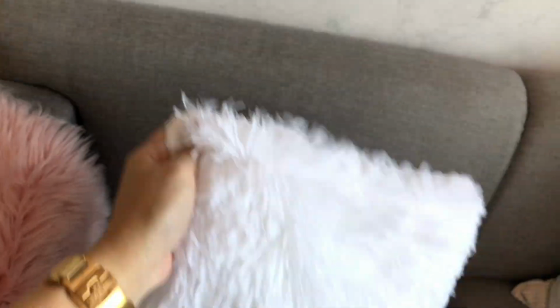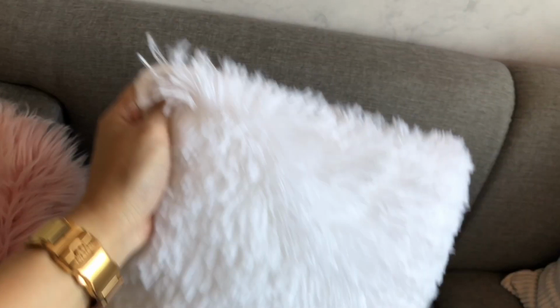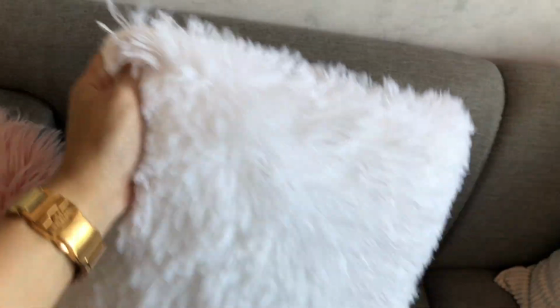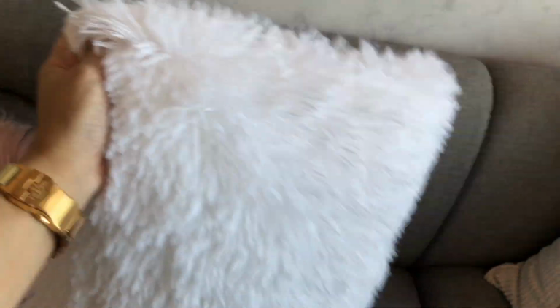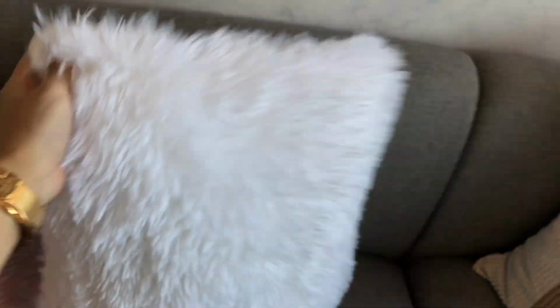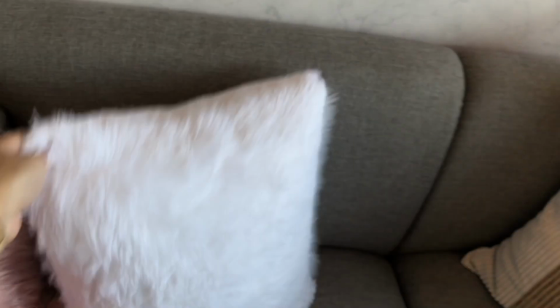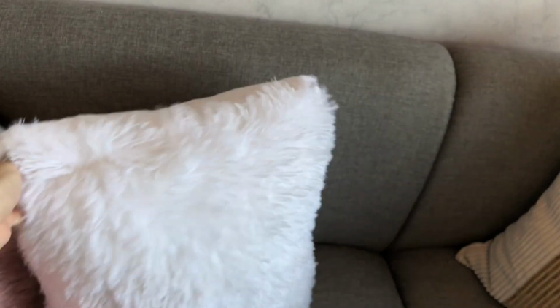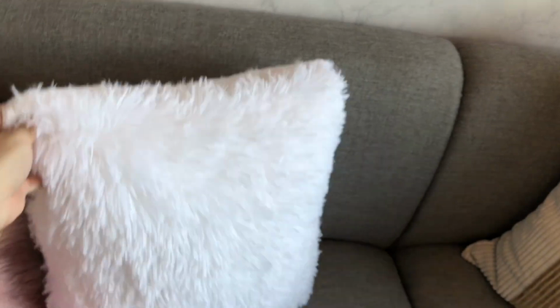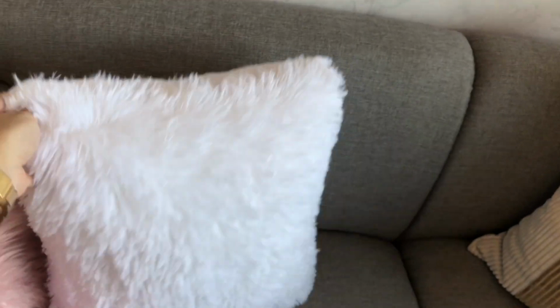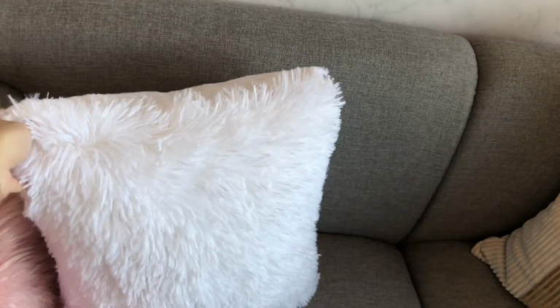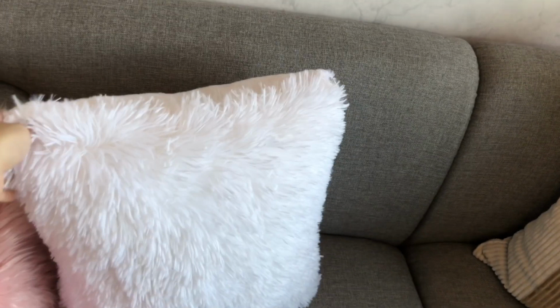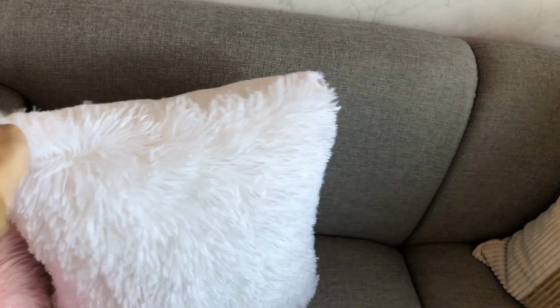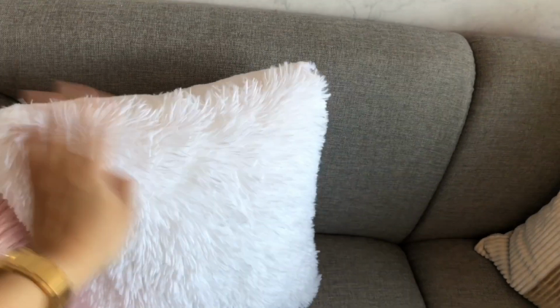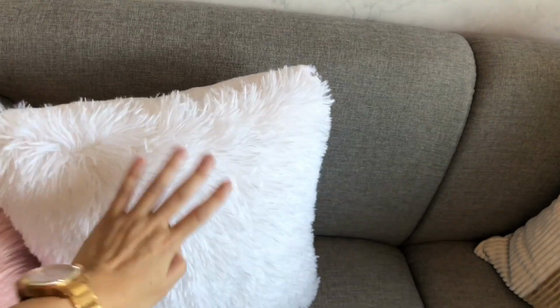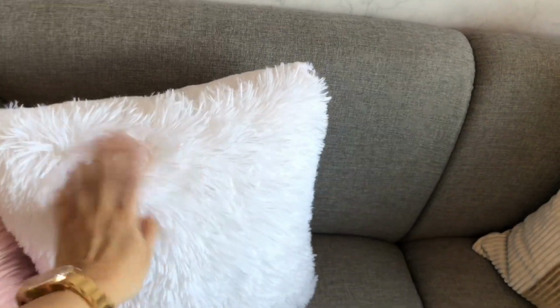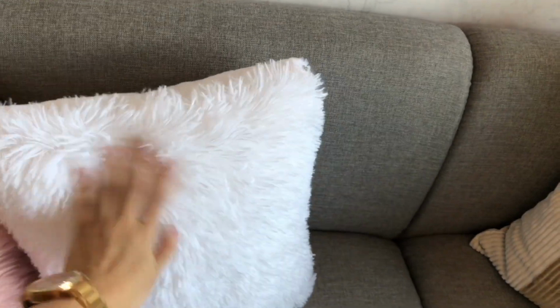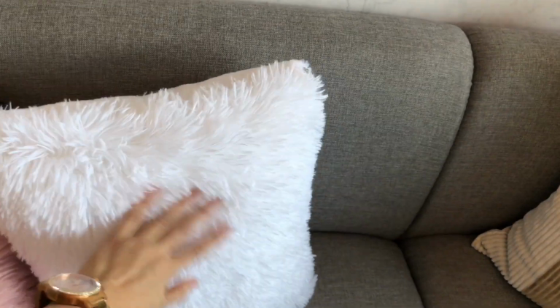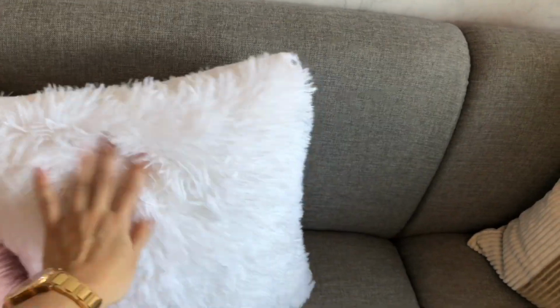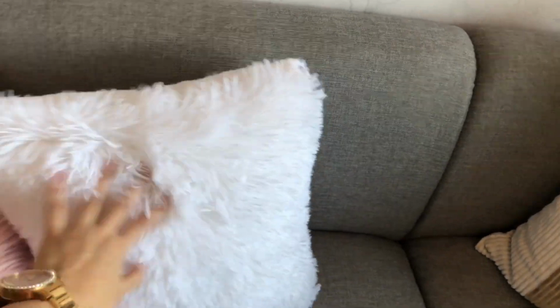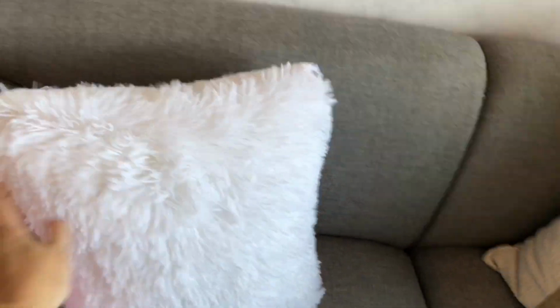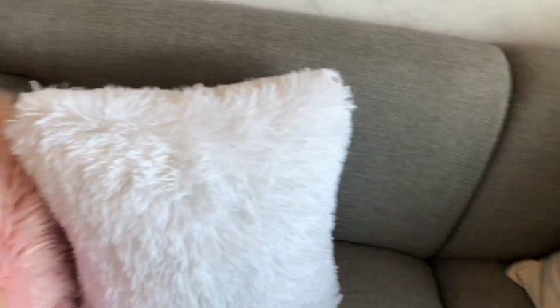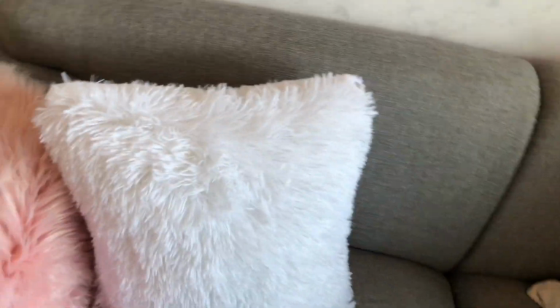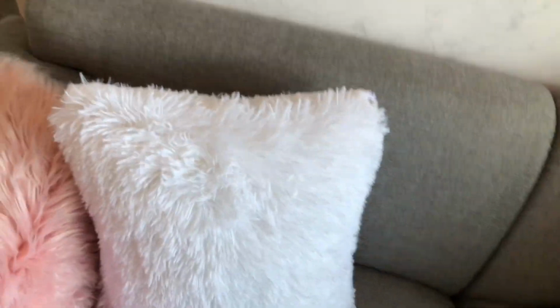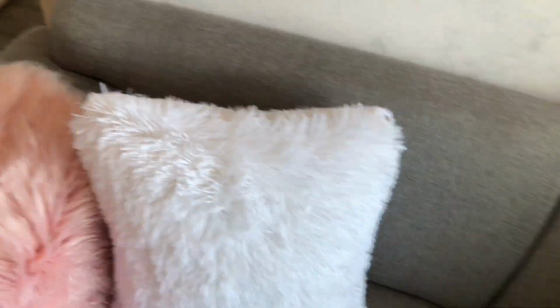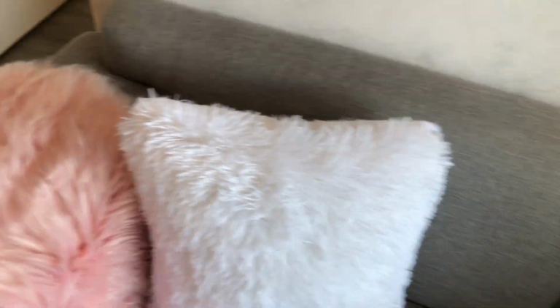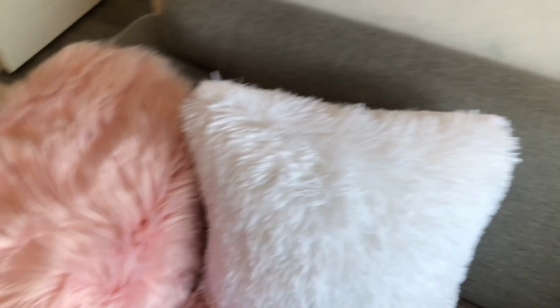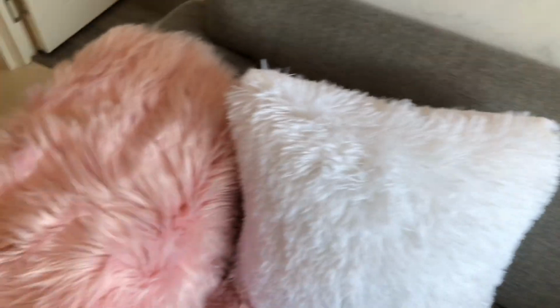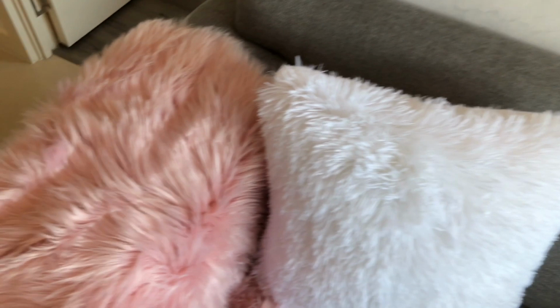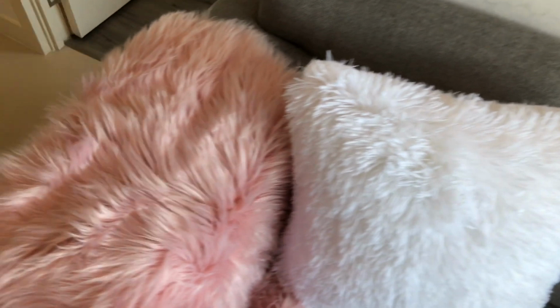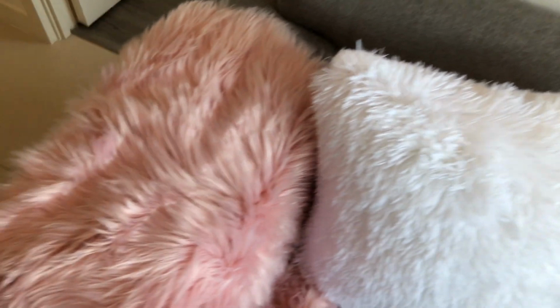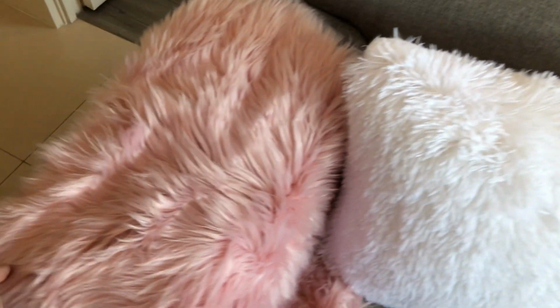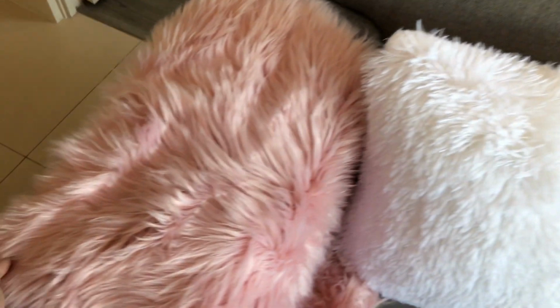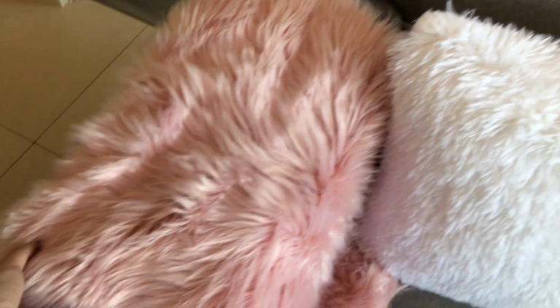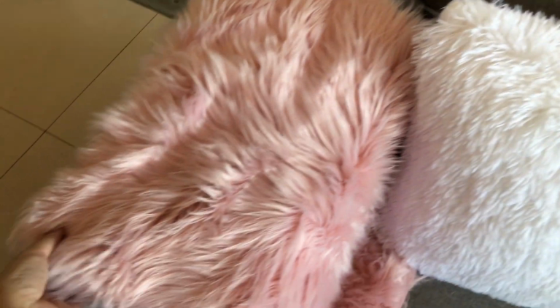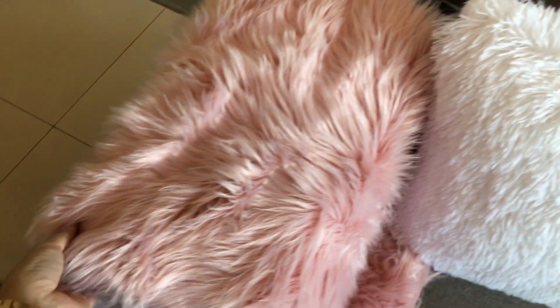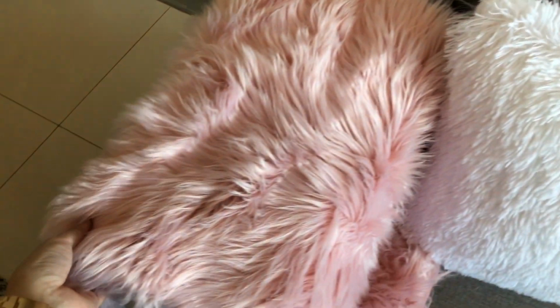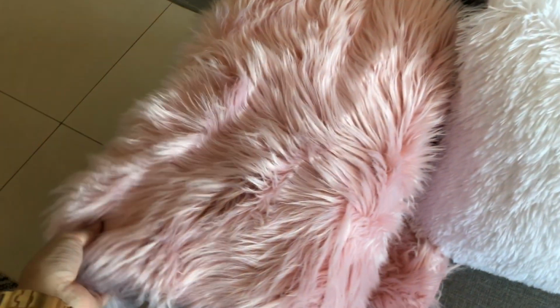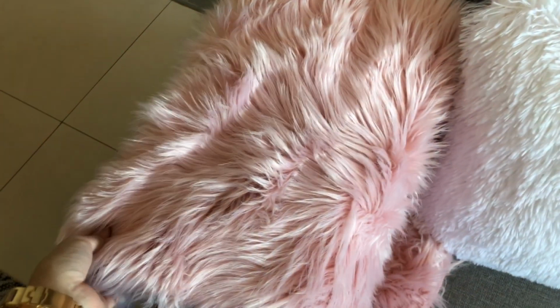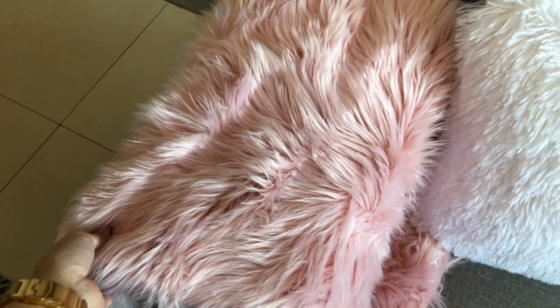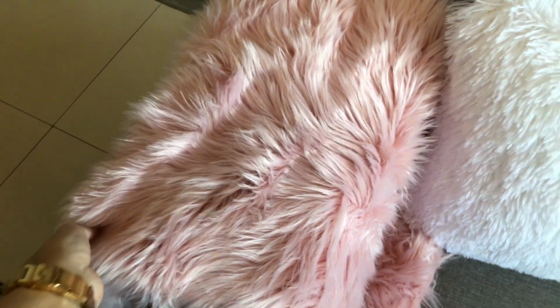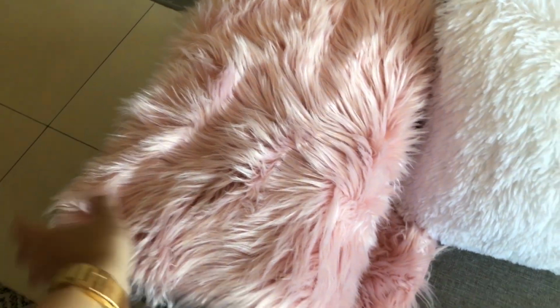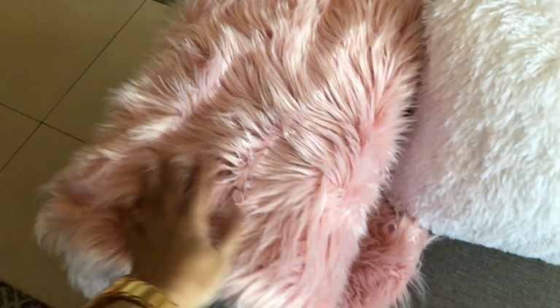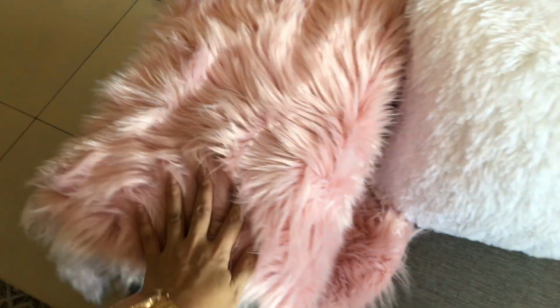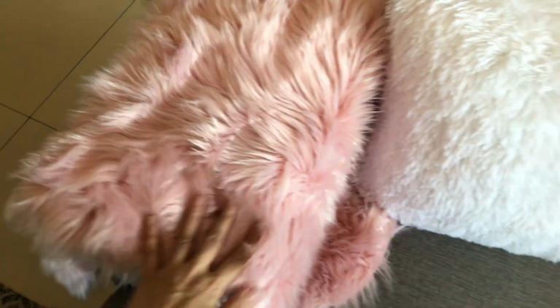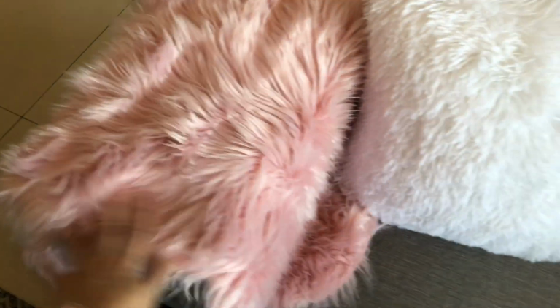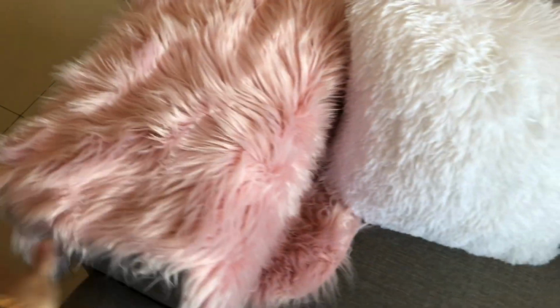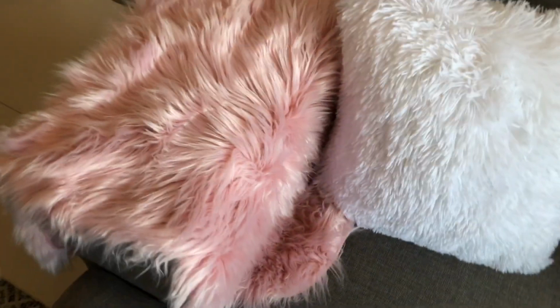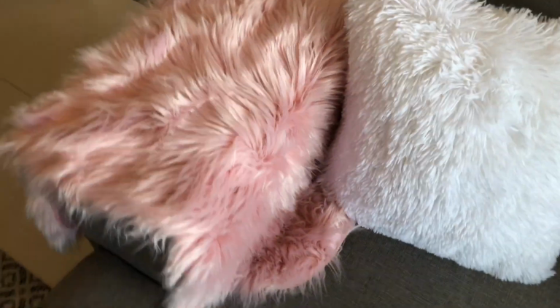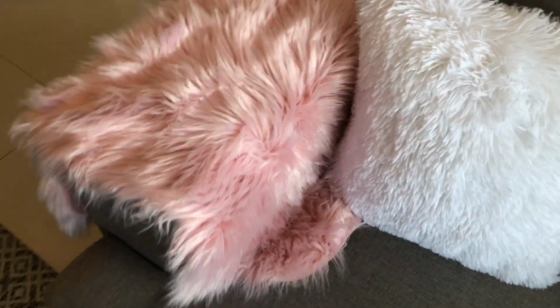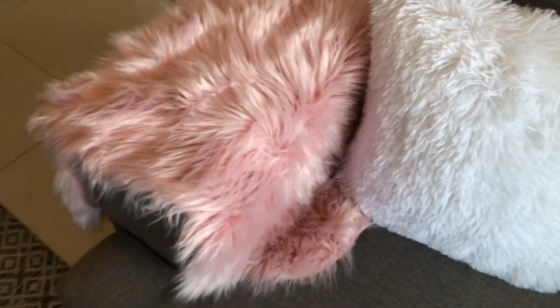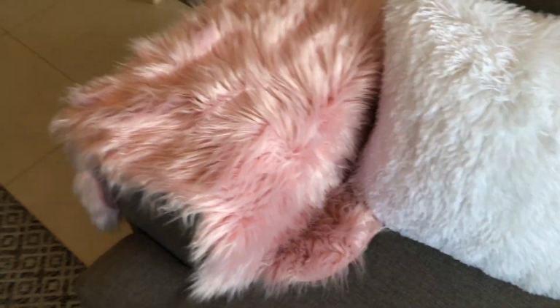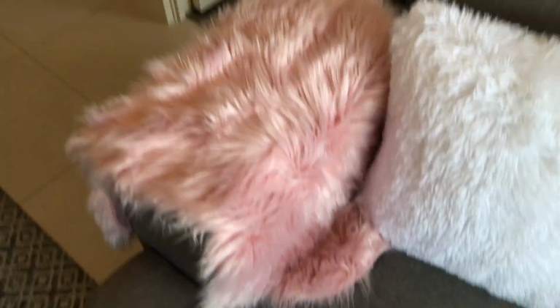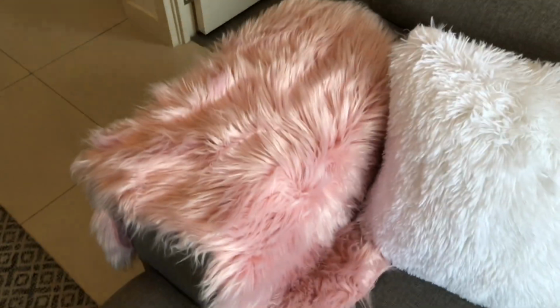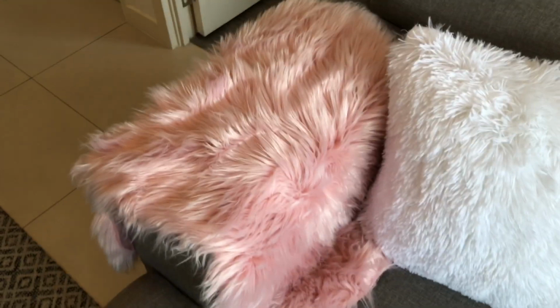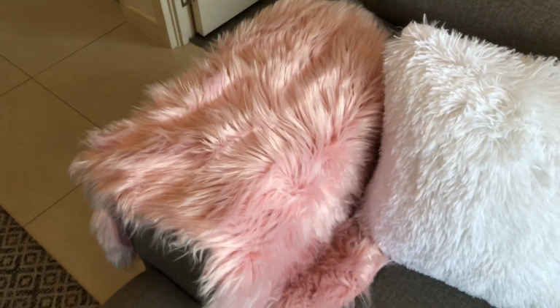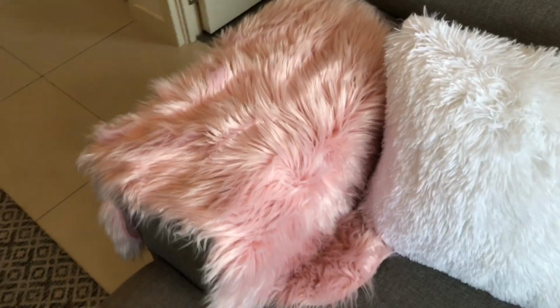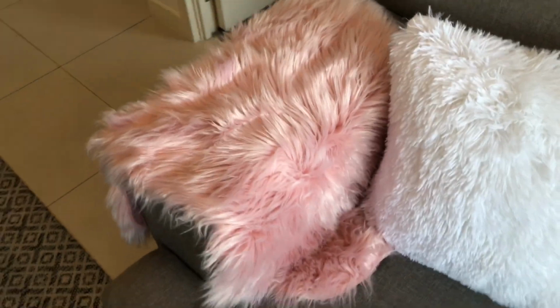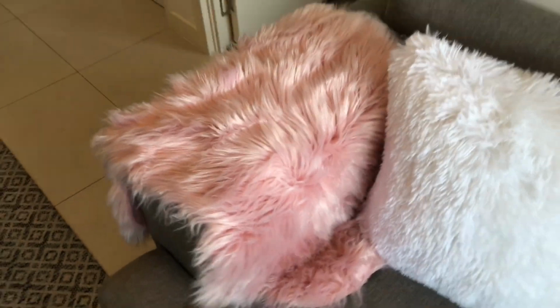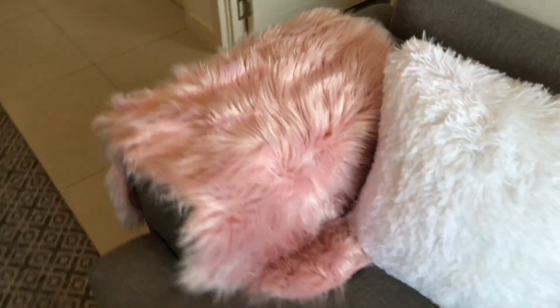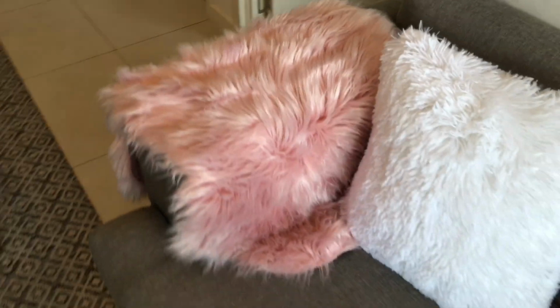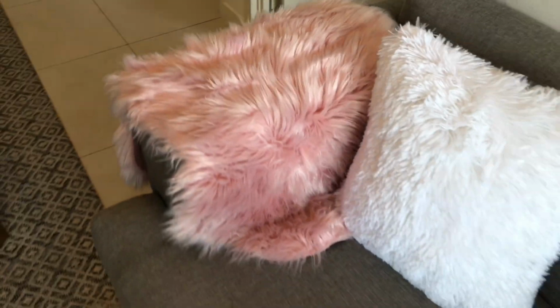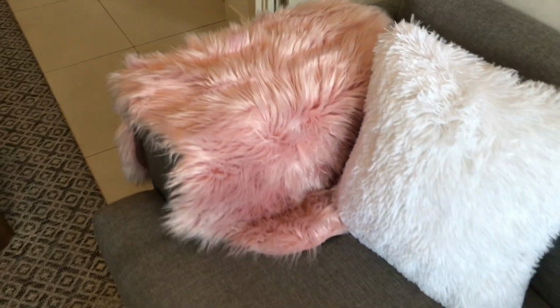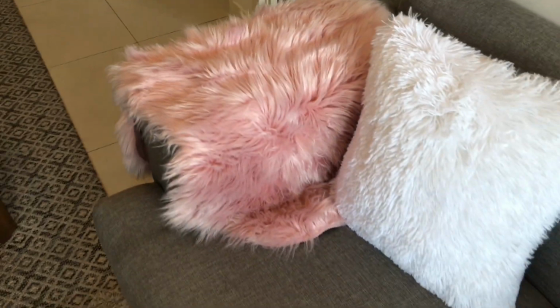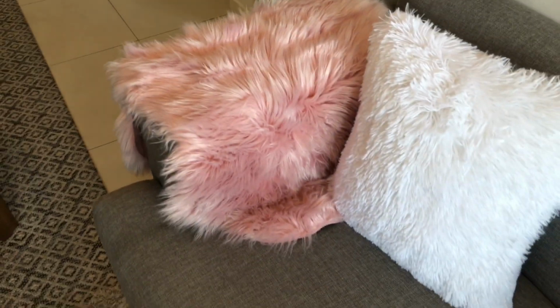For throw pillows, this white fluffy one is from SM and it goes well with the faux fur pink one, which is also from Archipelago.